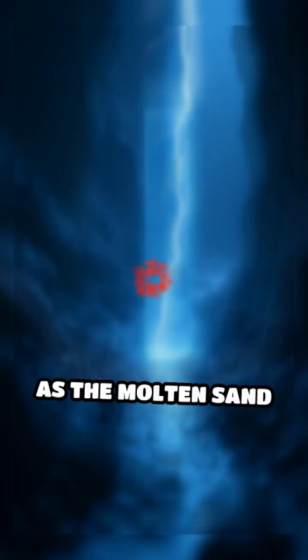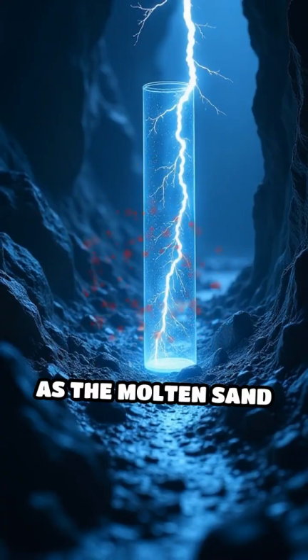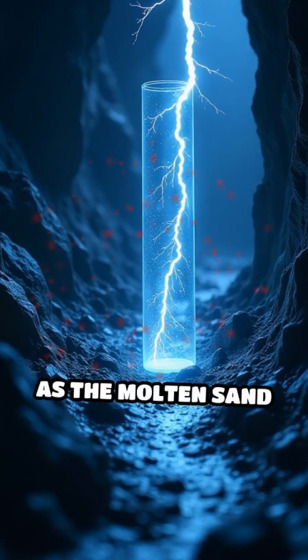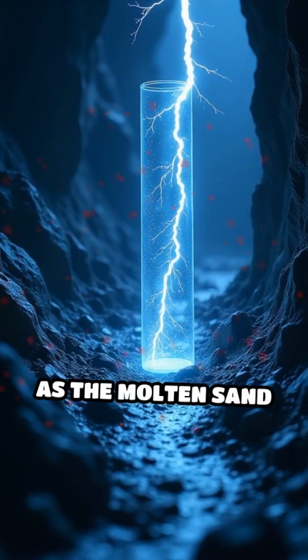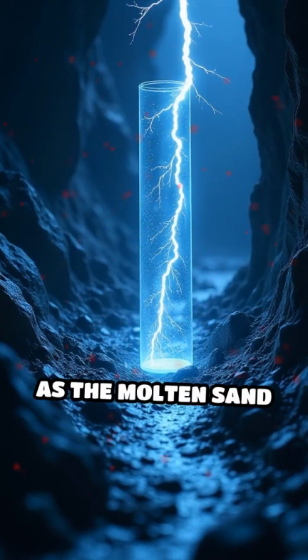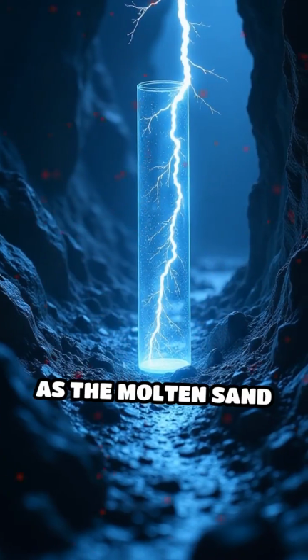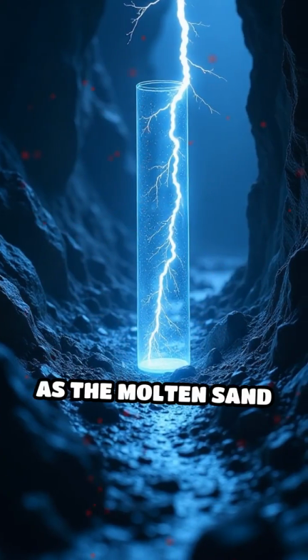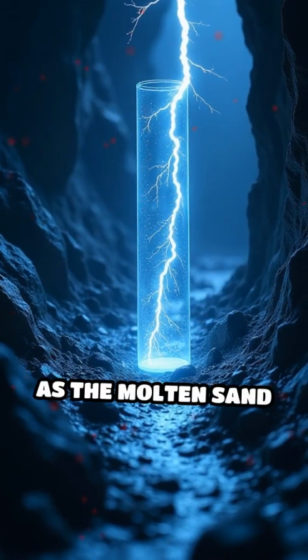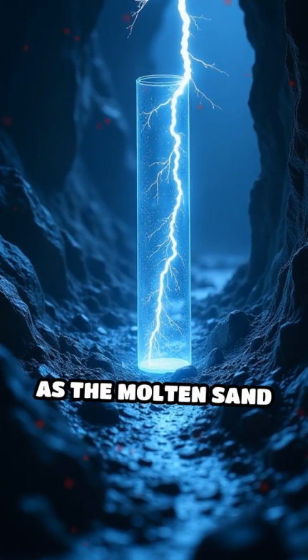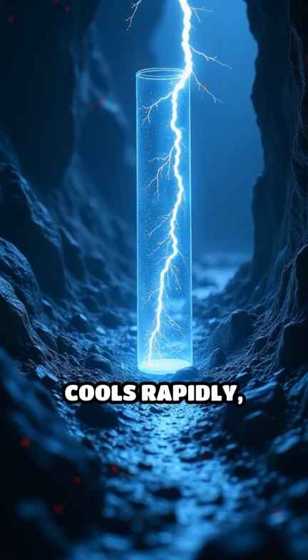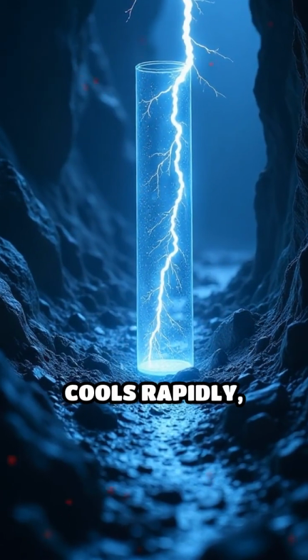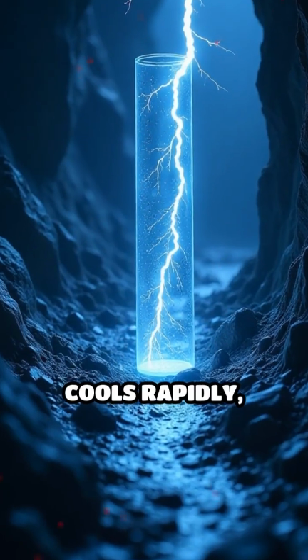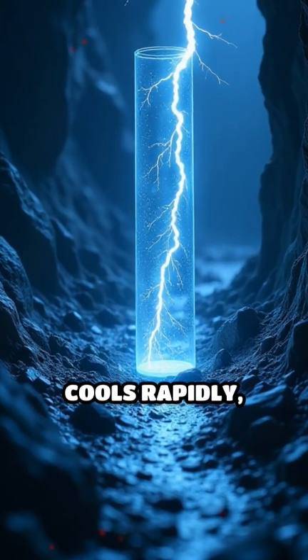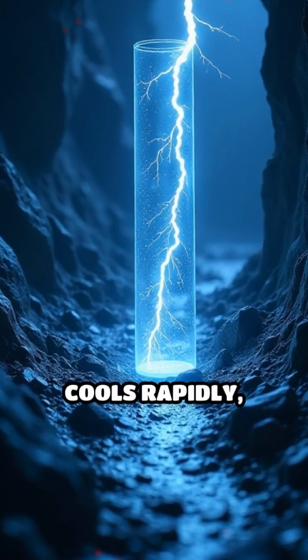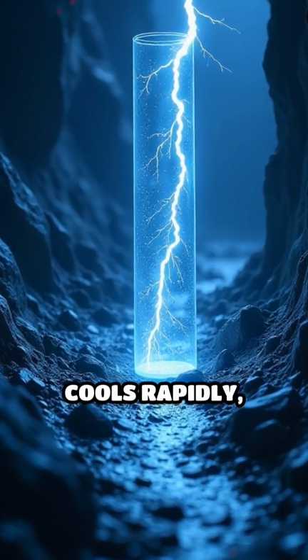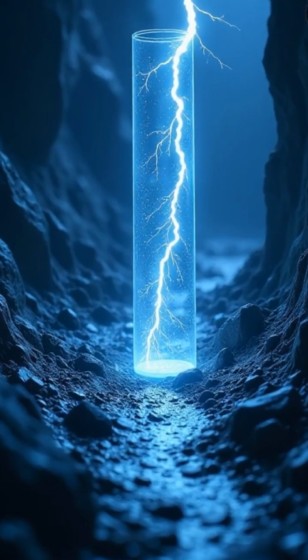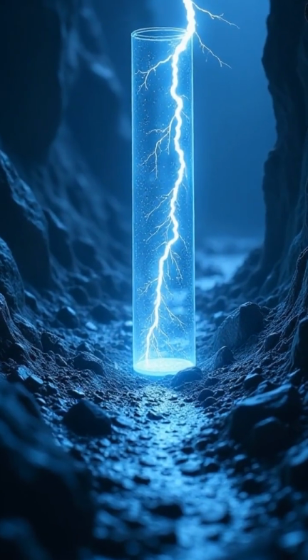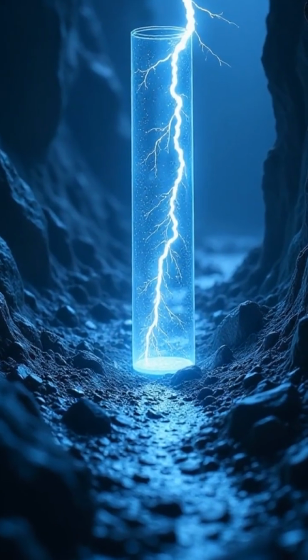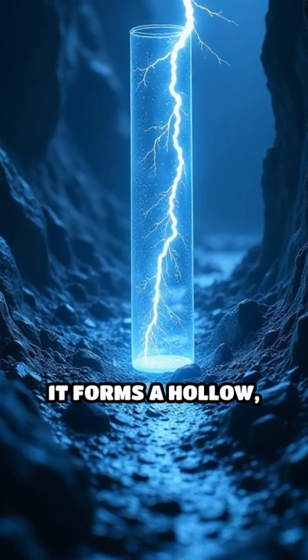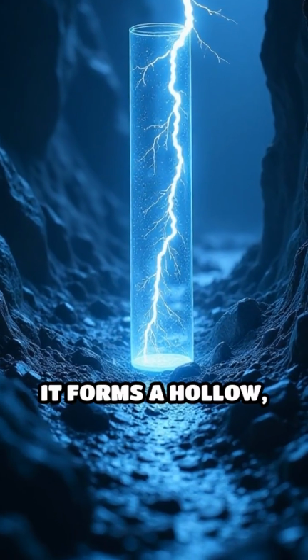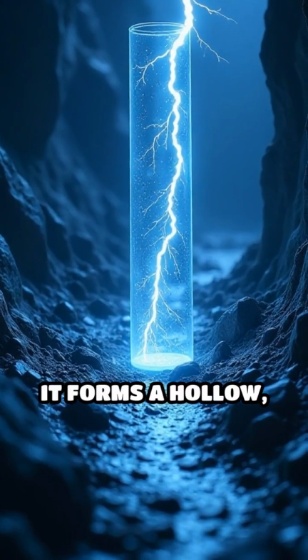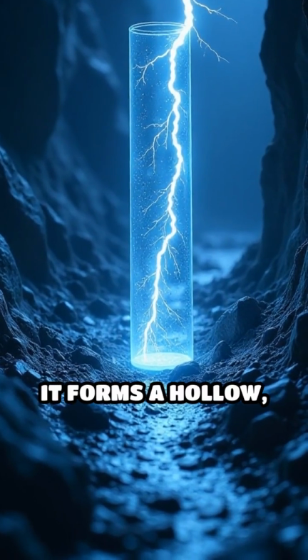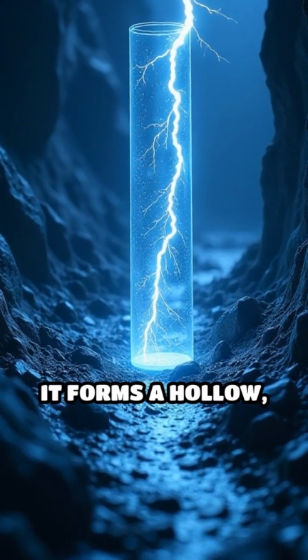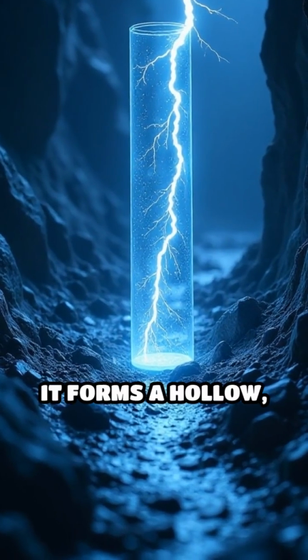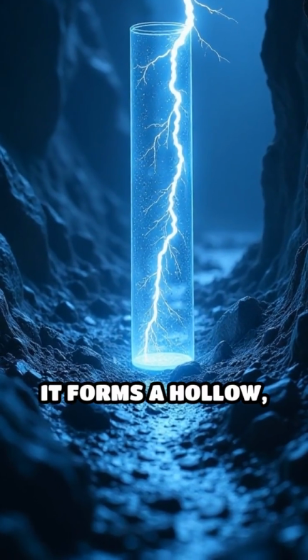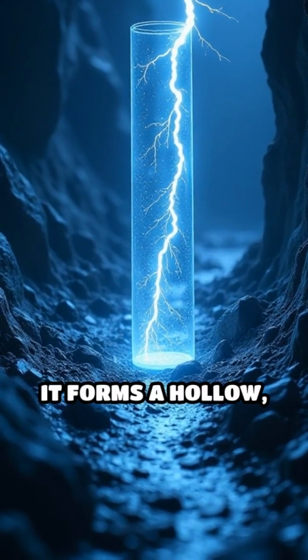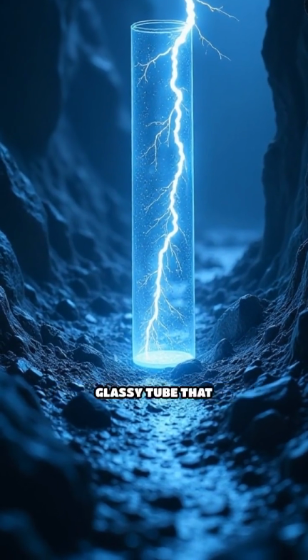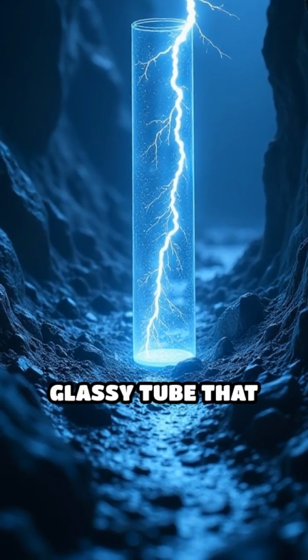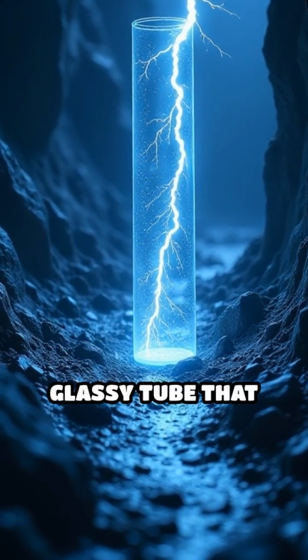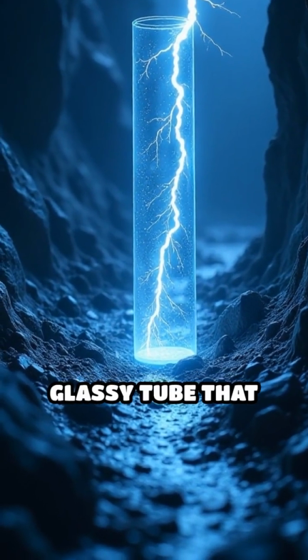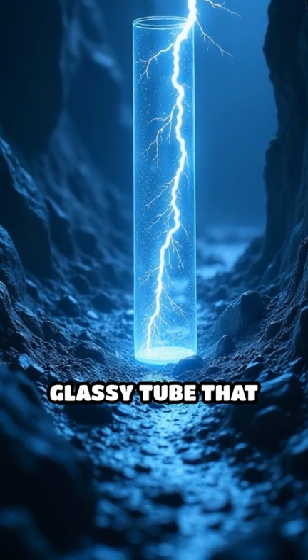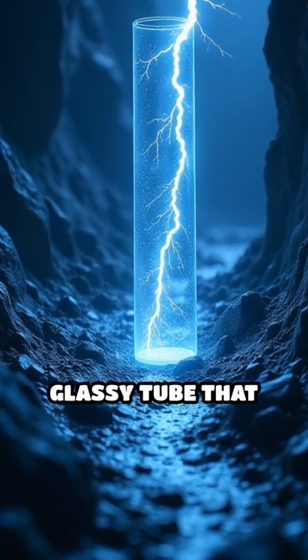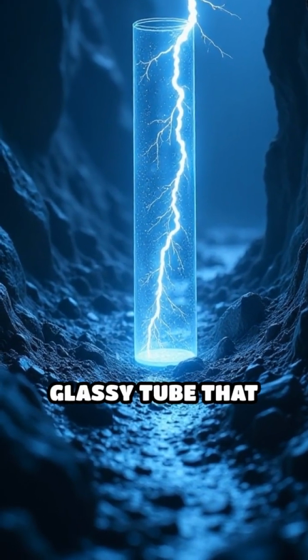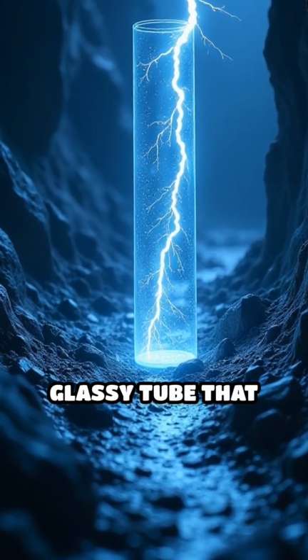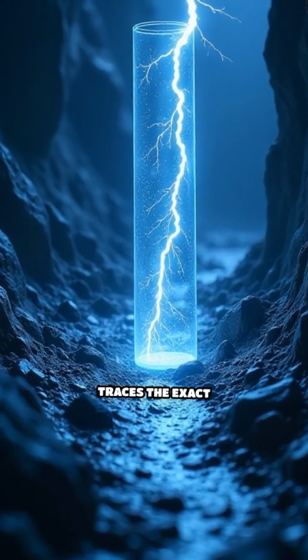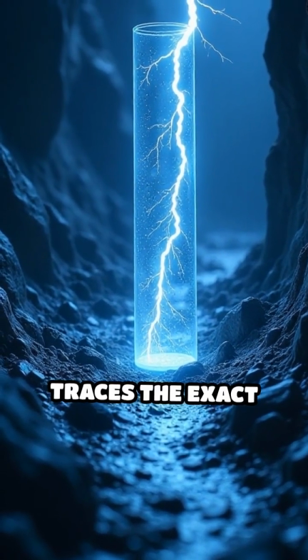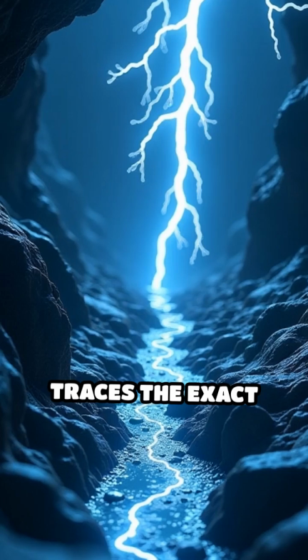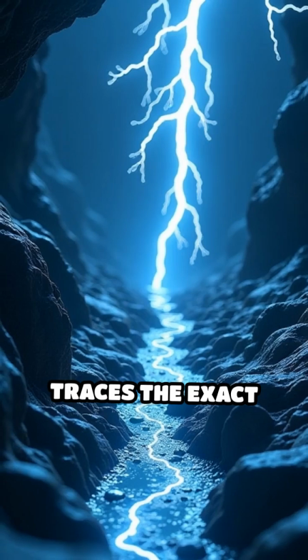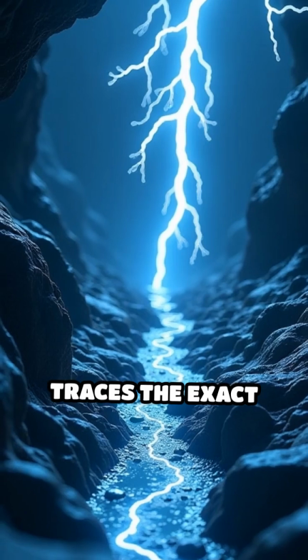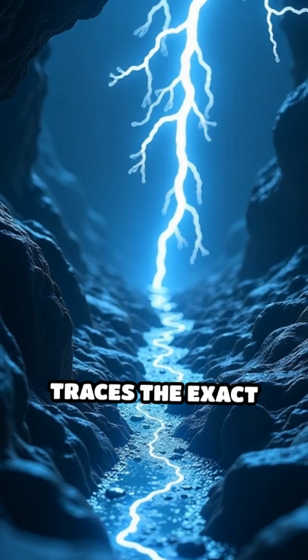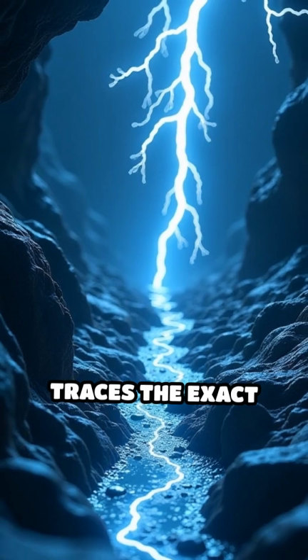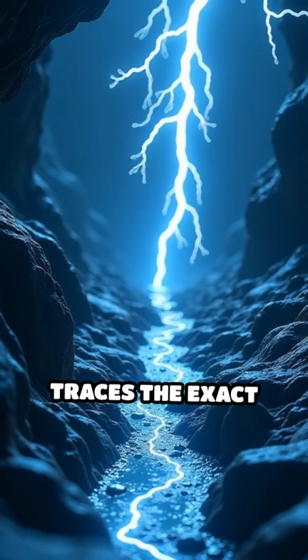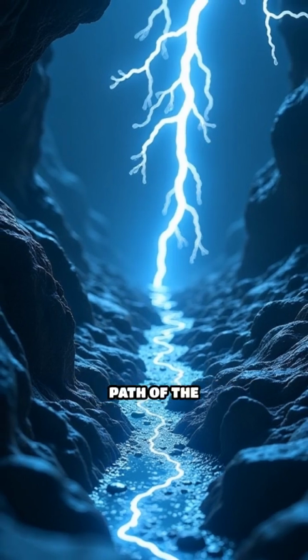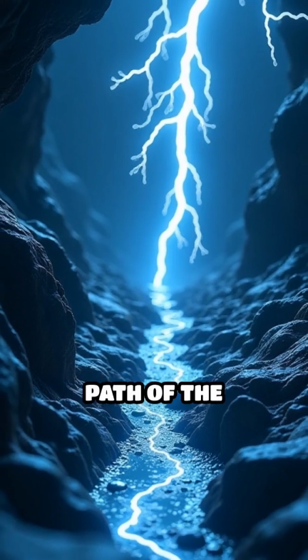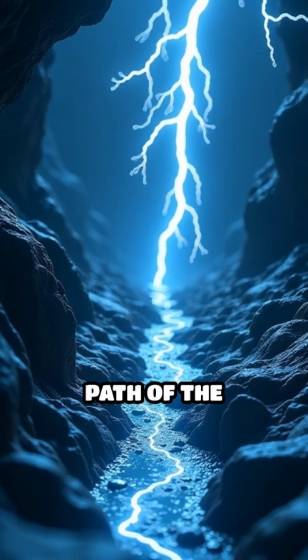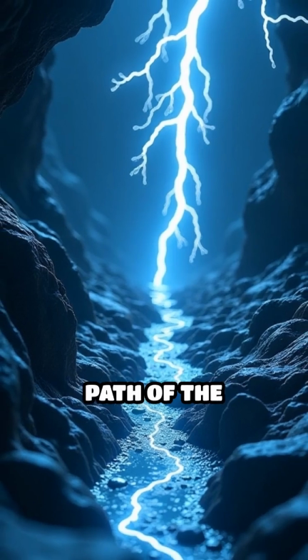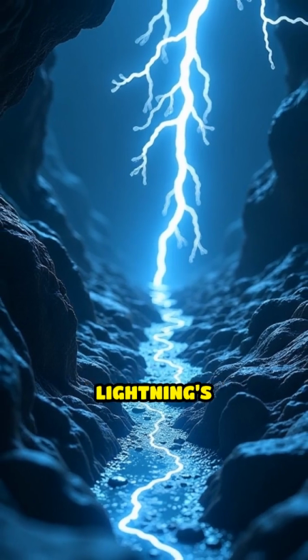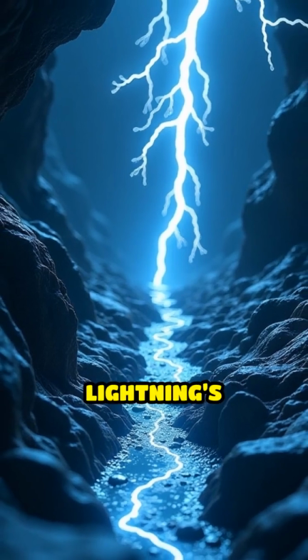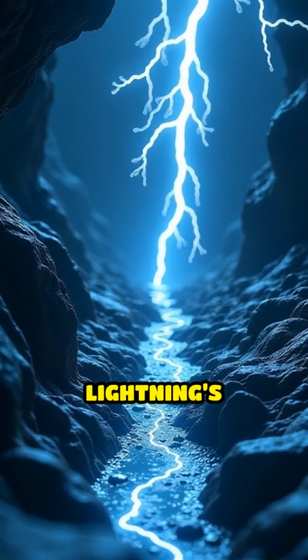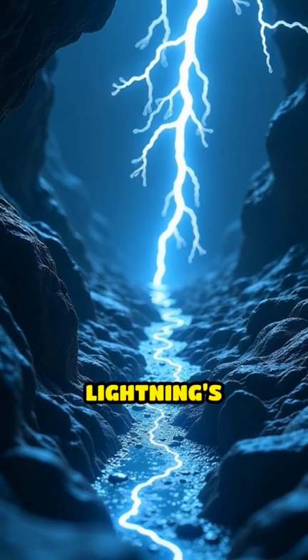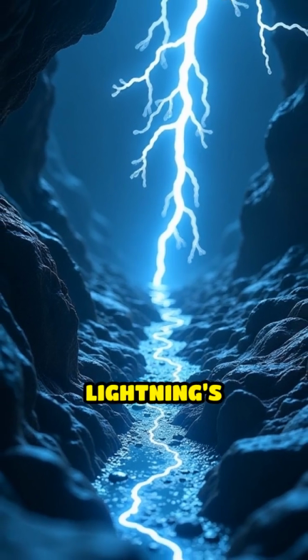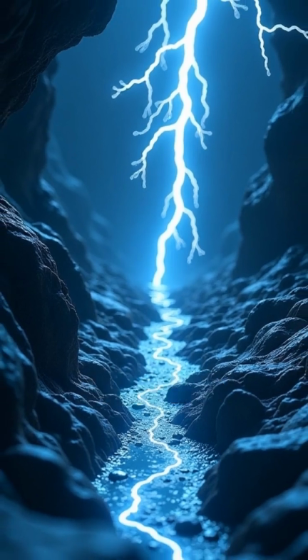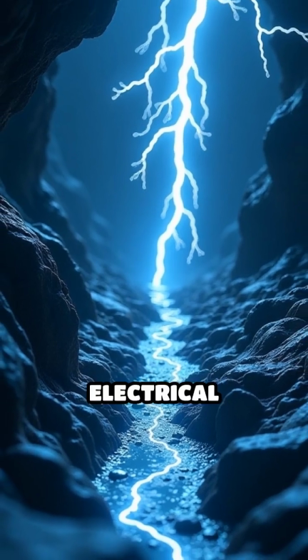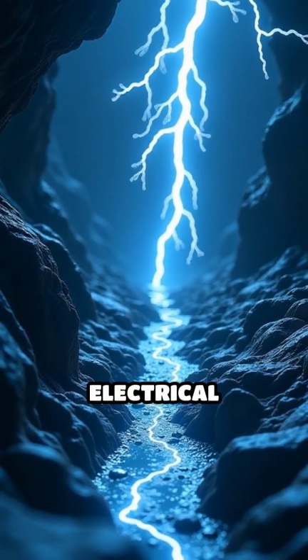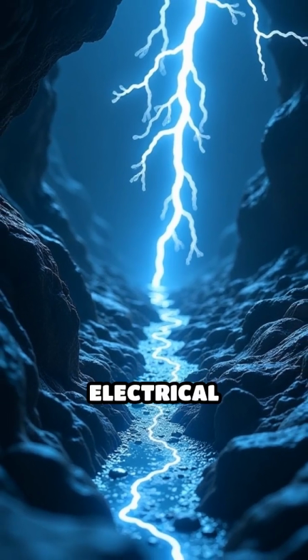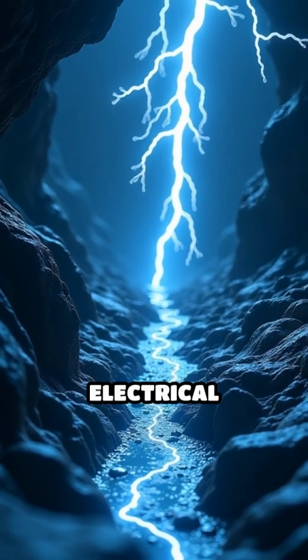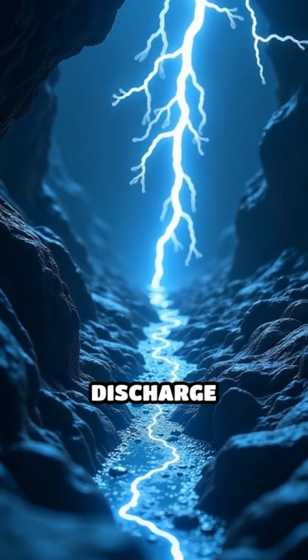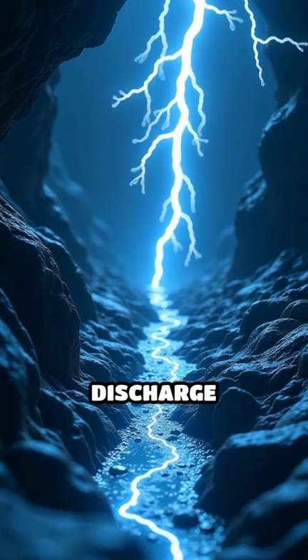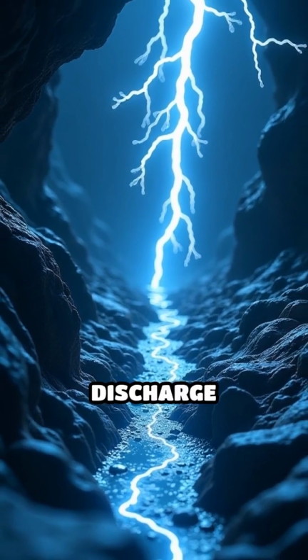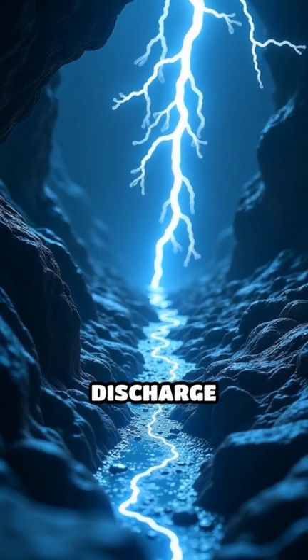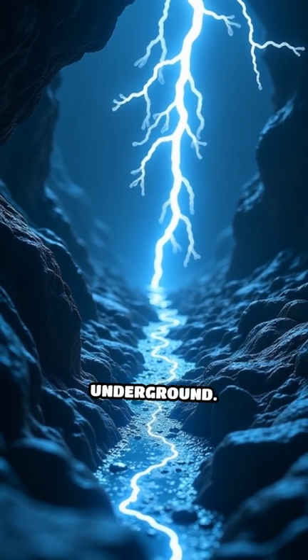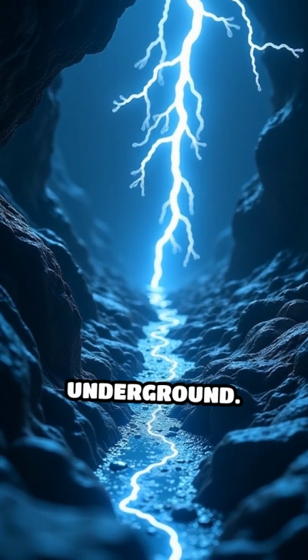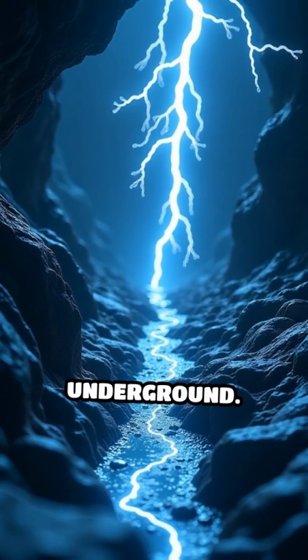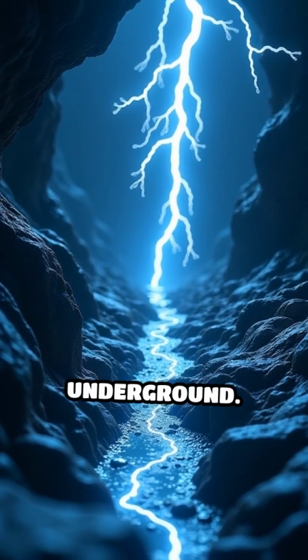As the molten sand cools rapidly, it forms a hollow, glassy tube that traces the exact path of the lightning's electrical discharge underground.